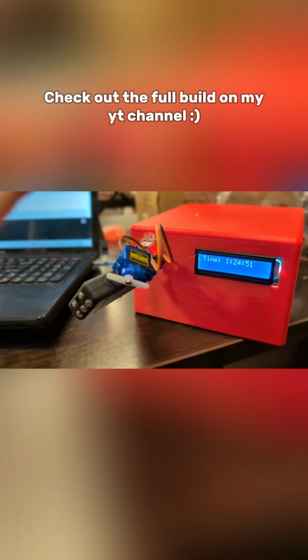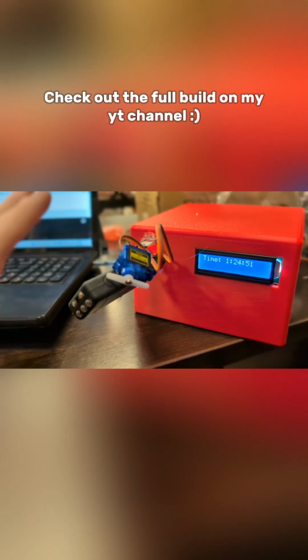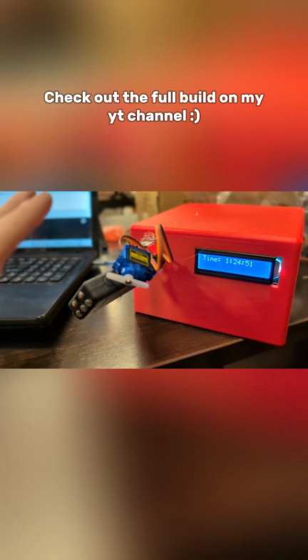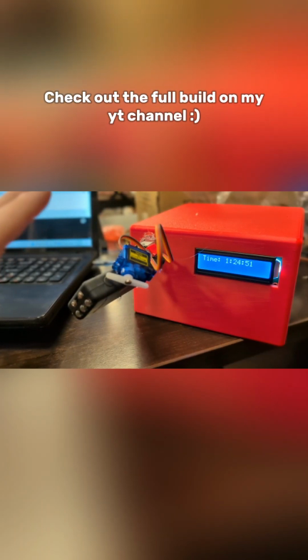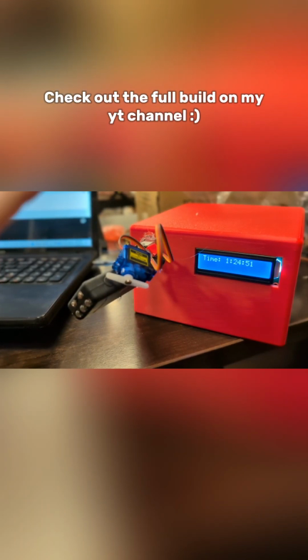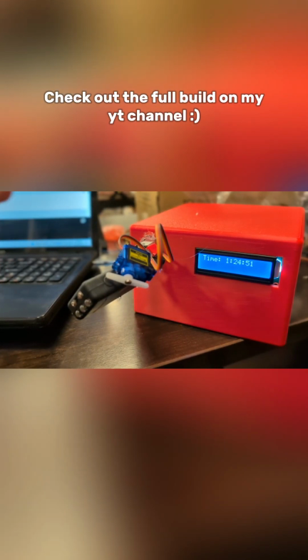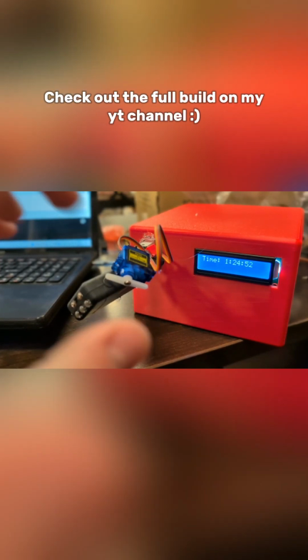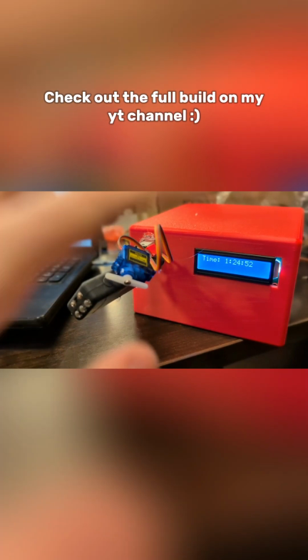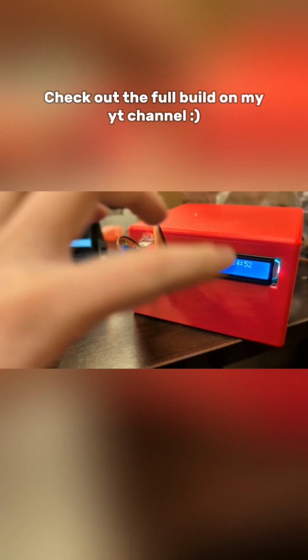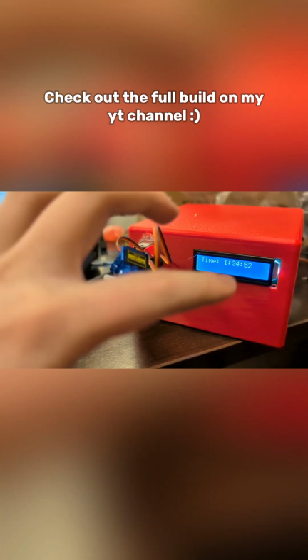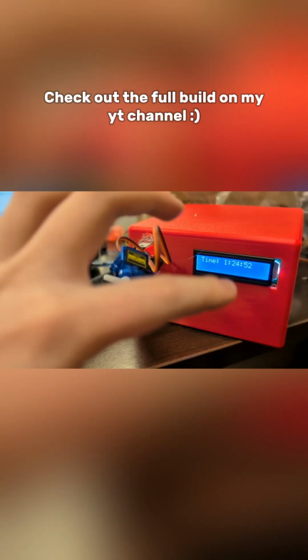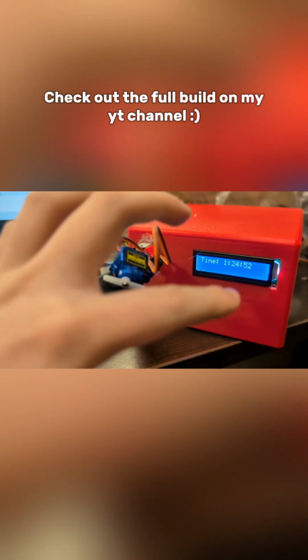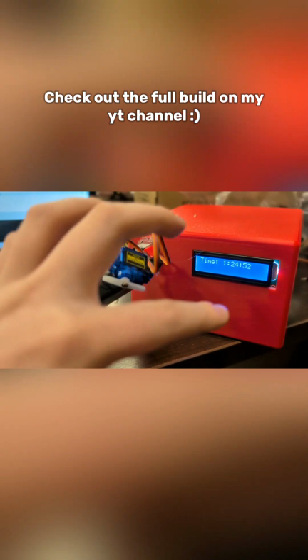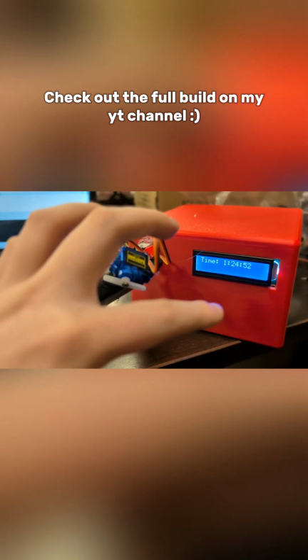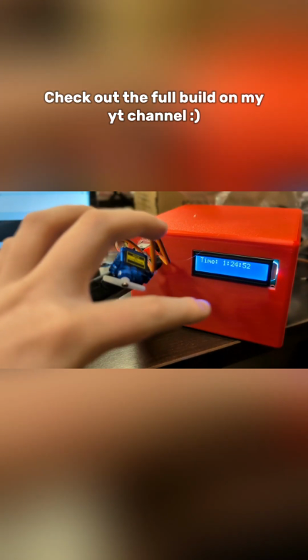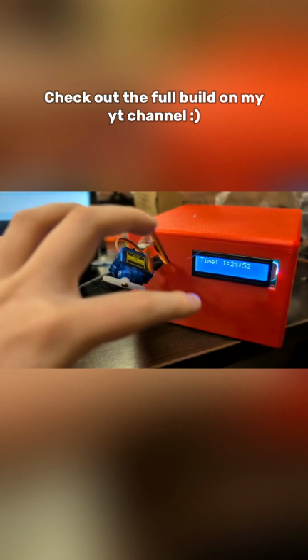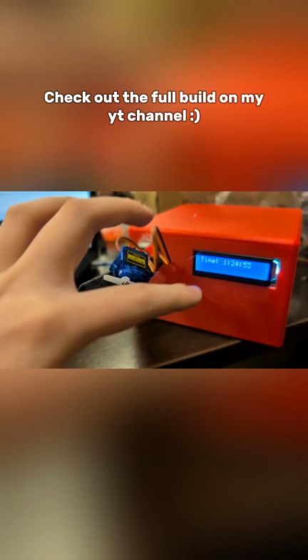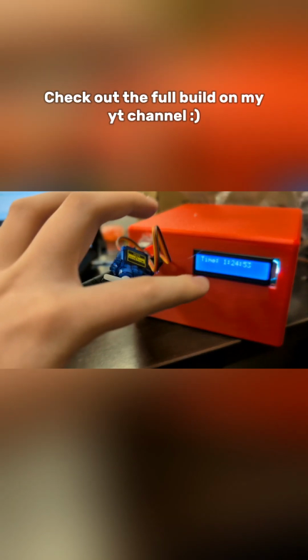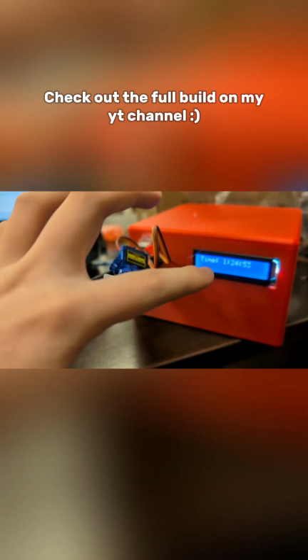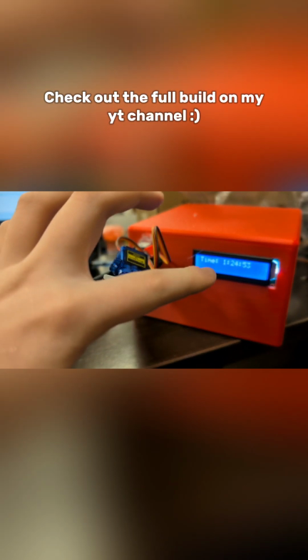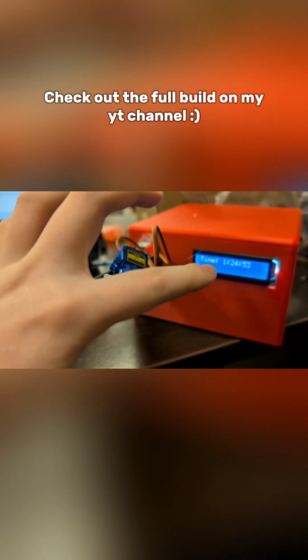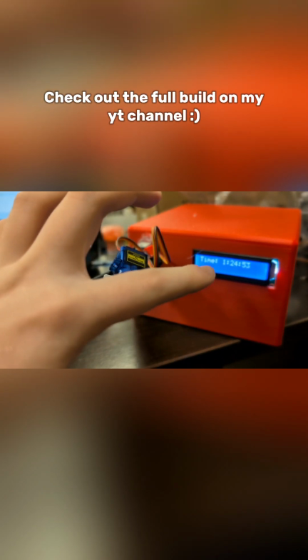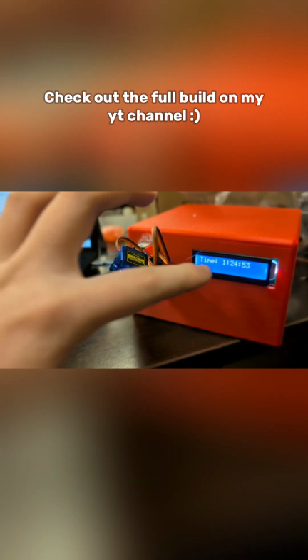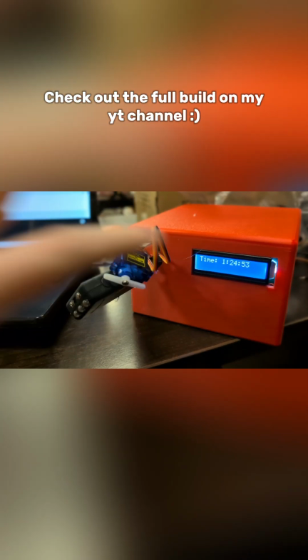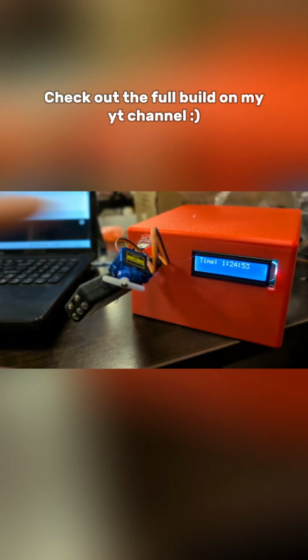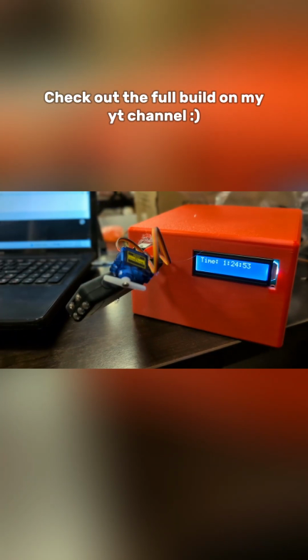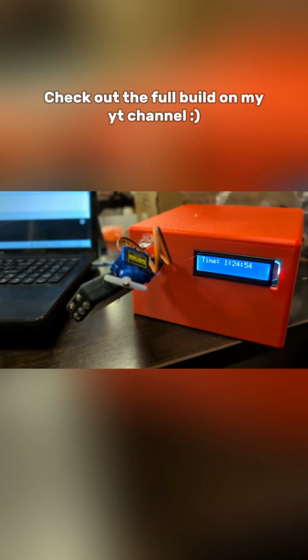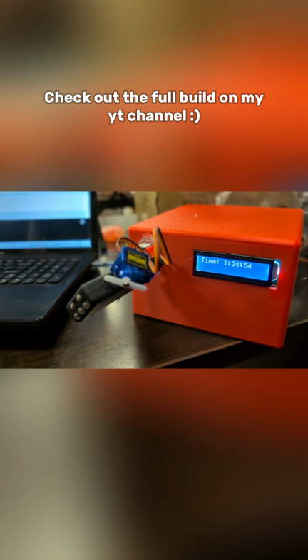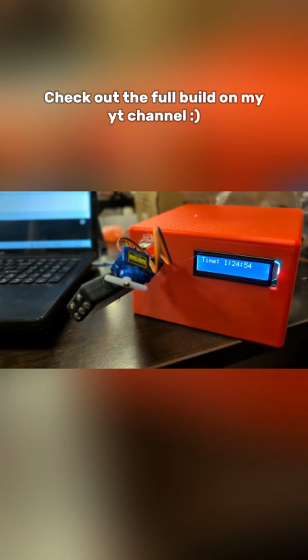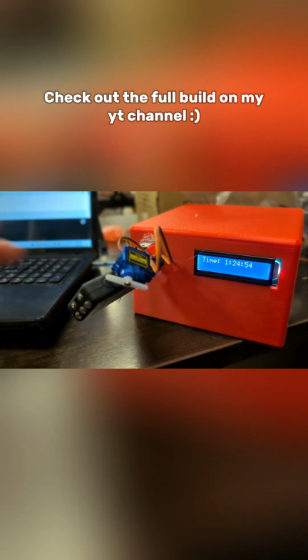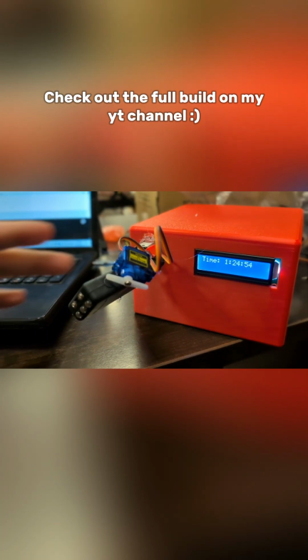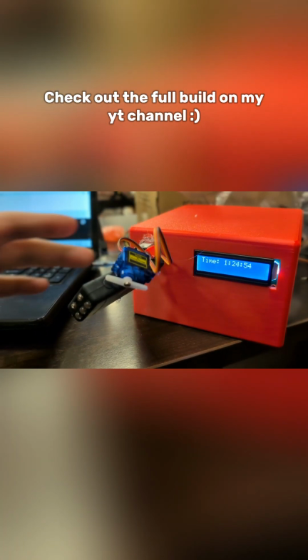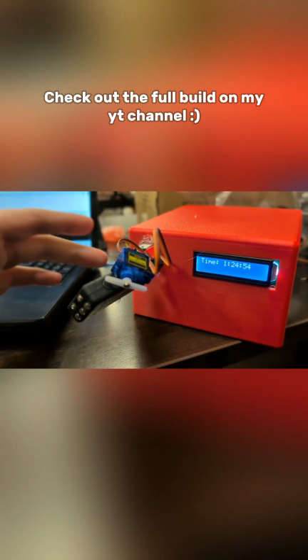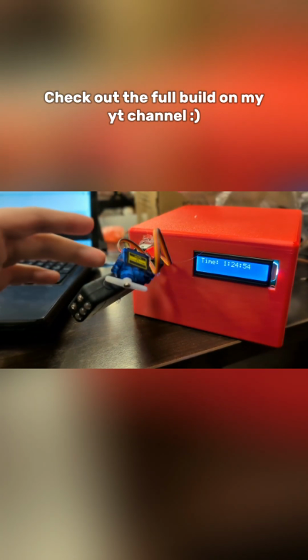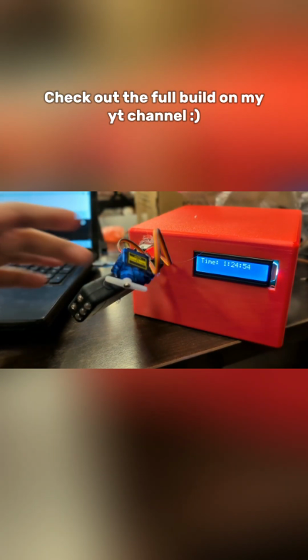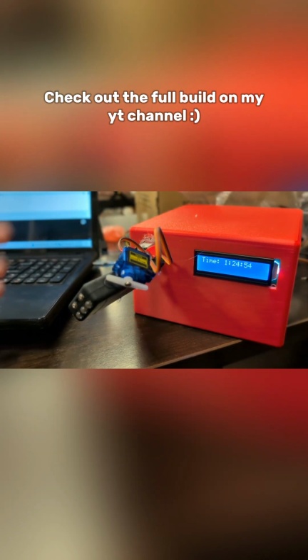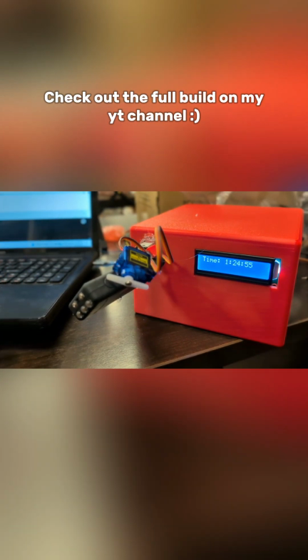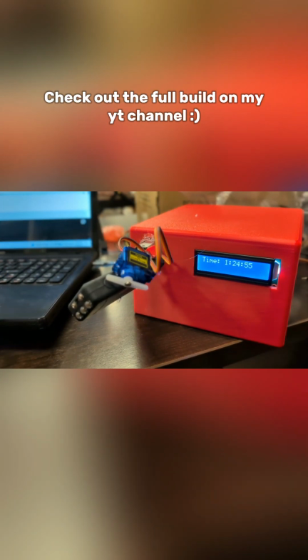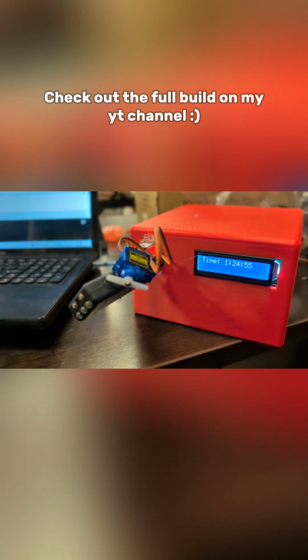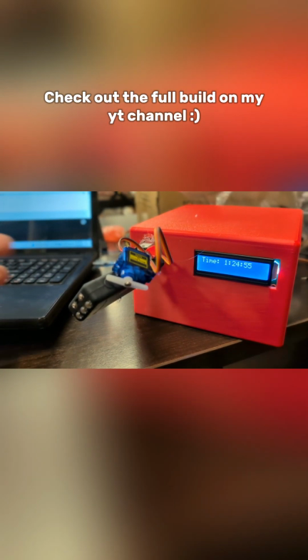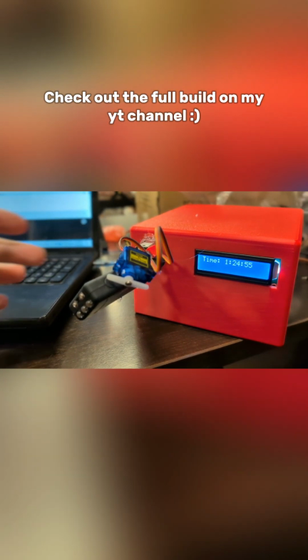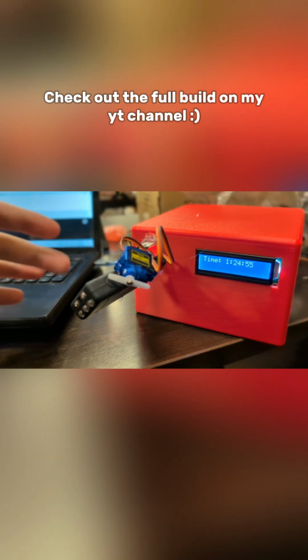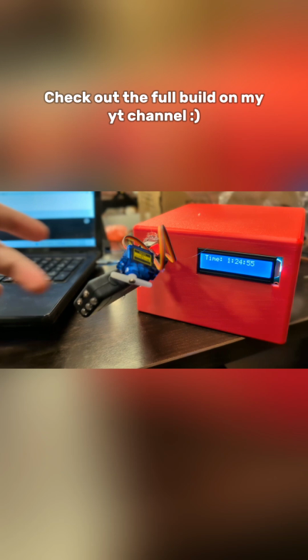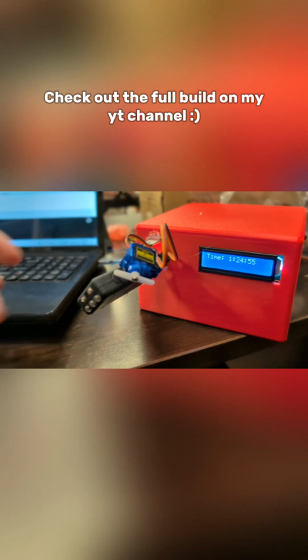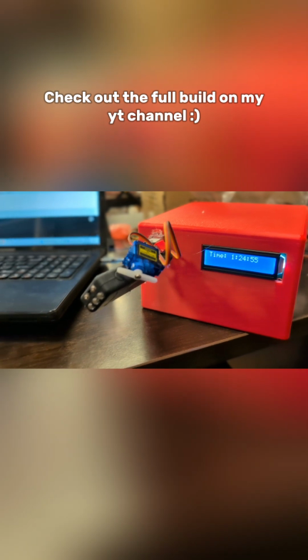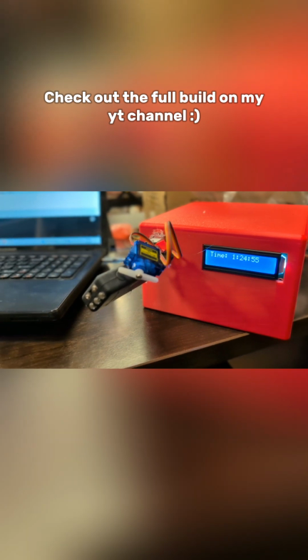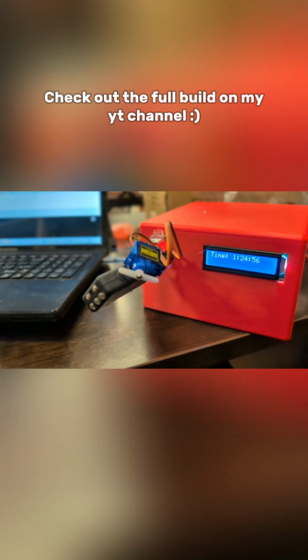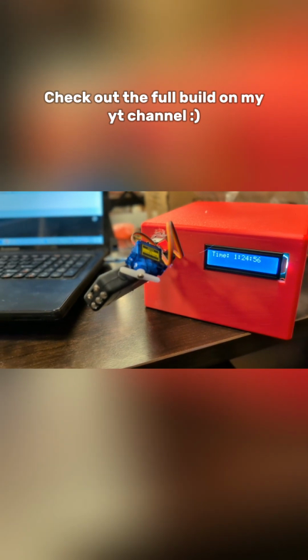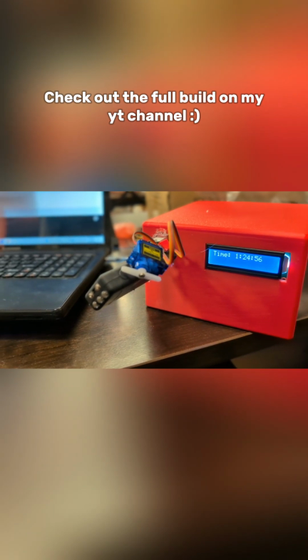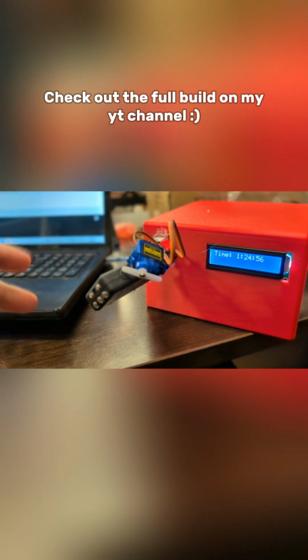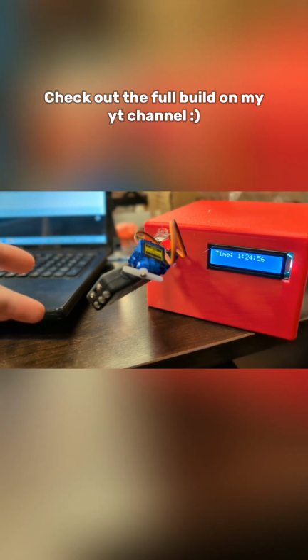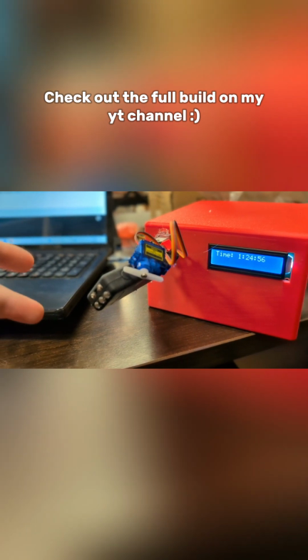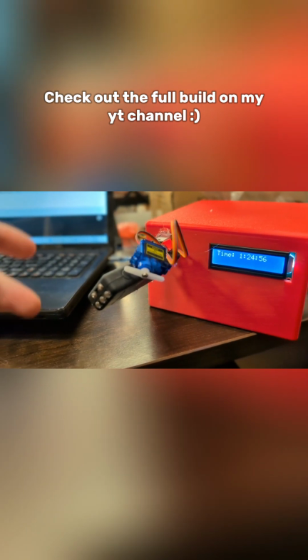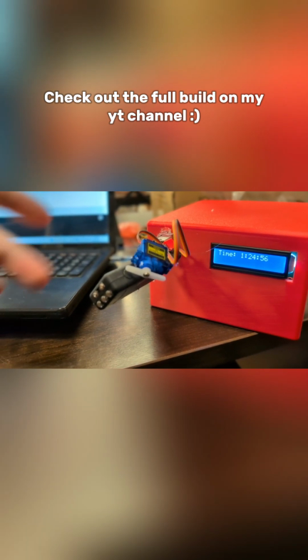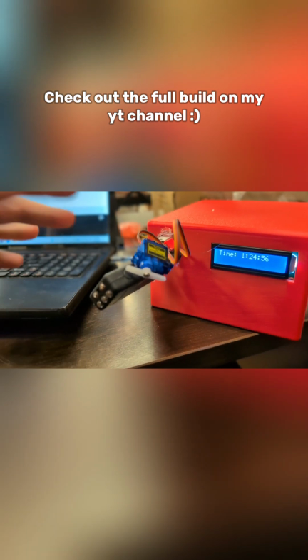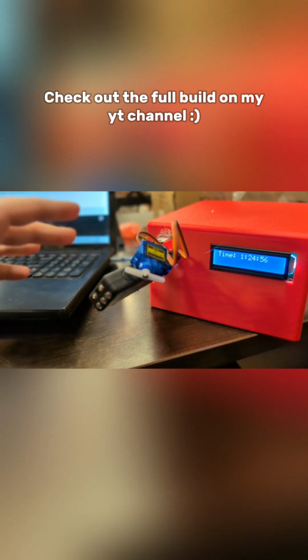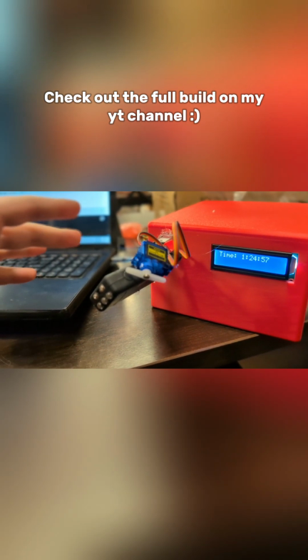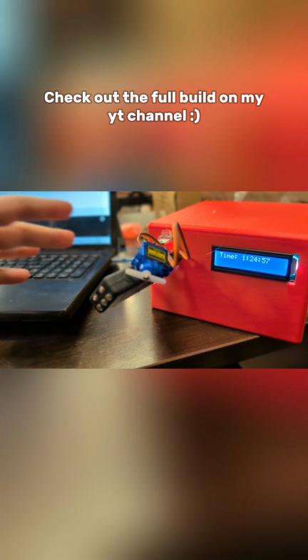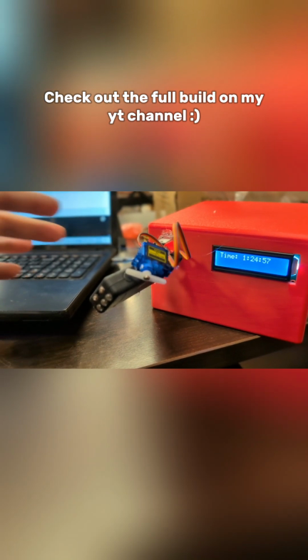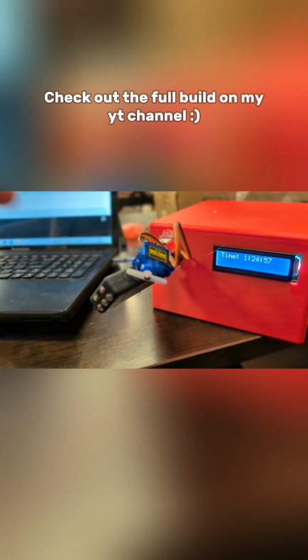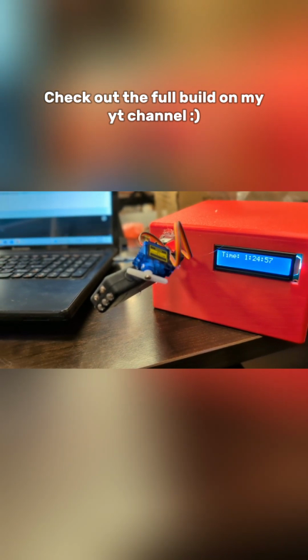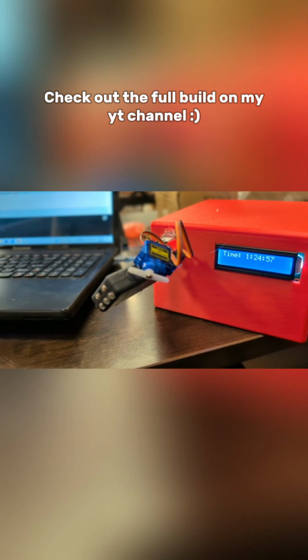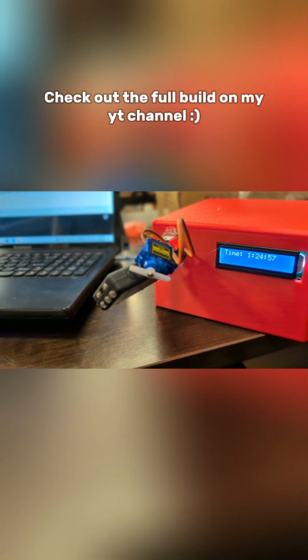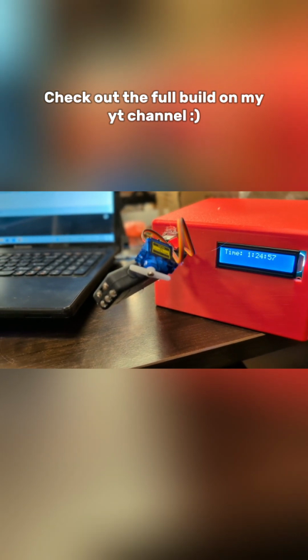Alrighty, if all goes according to plan, when this screen hits 25, this guy should come forward, tase, and go back.